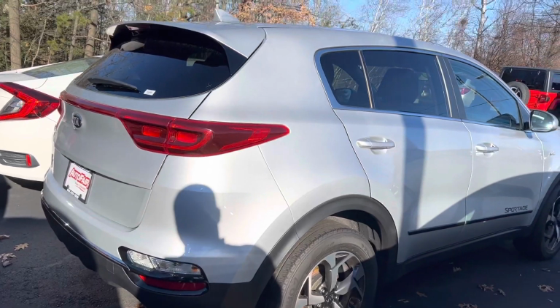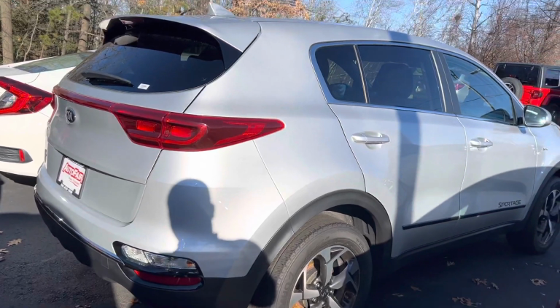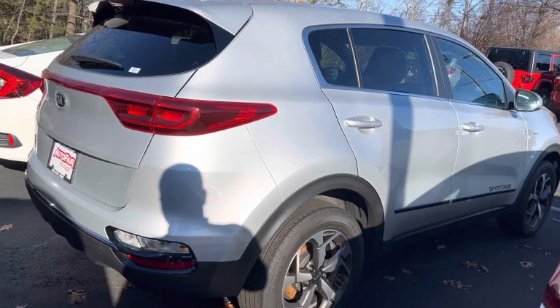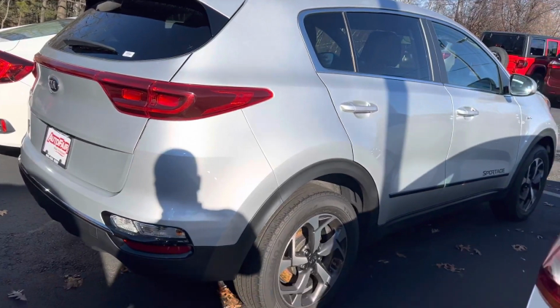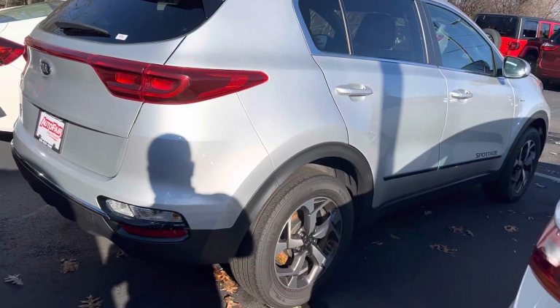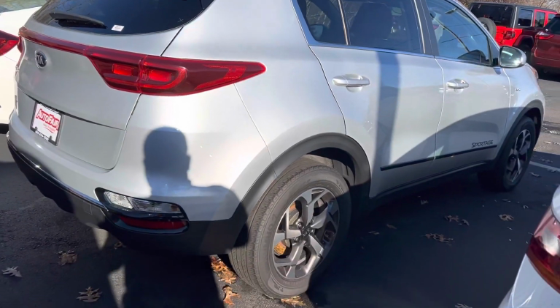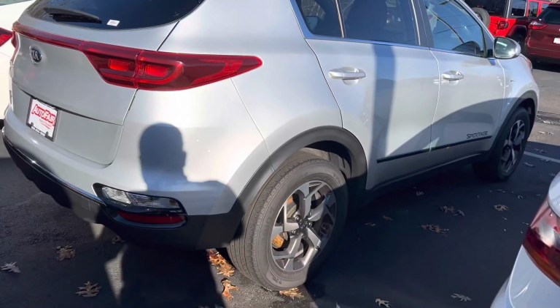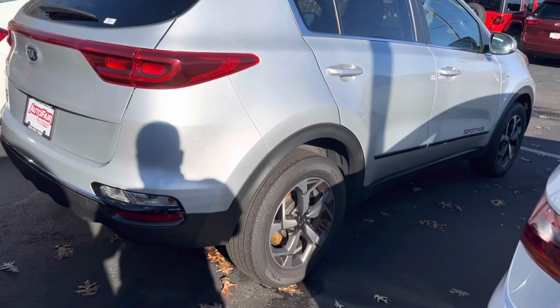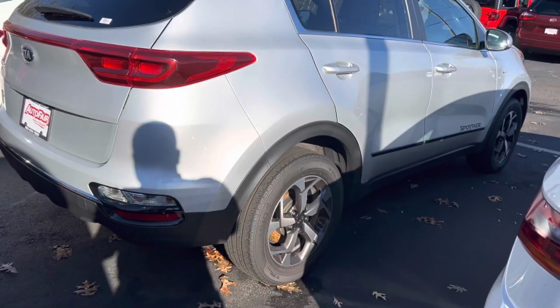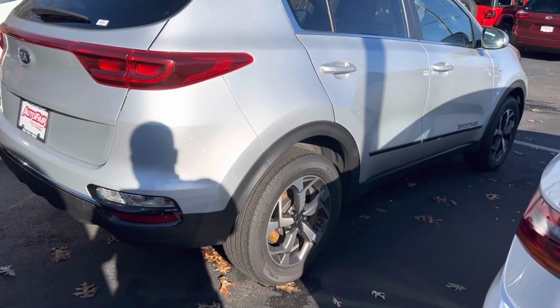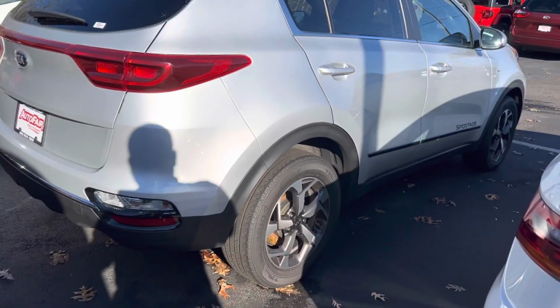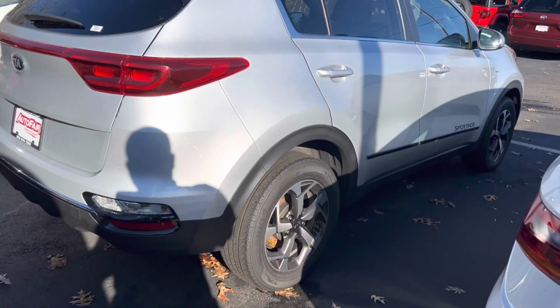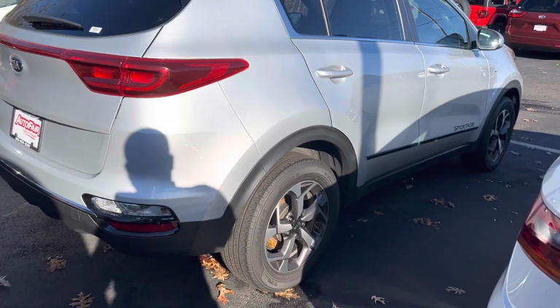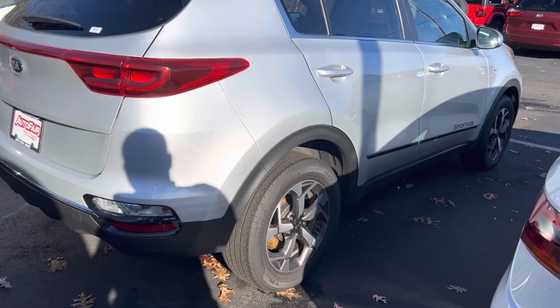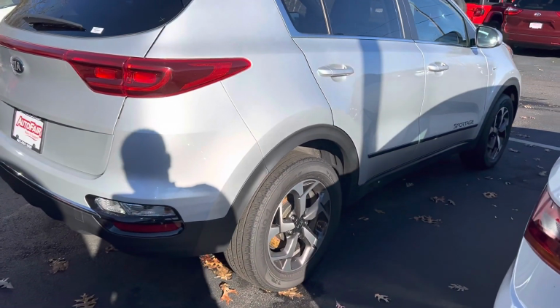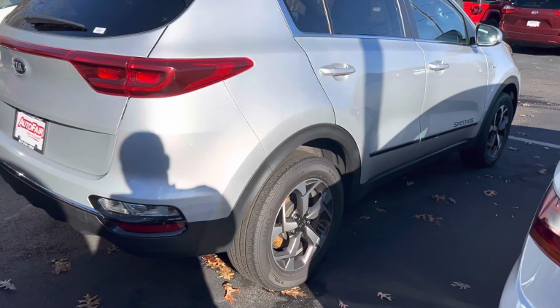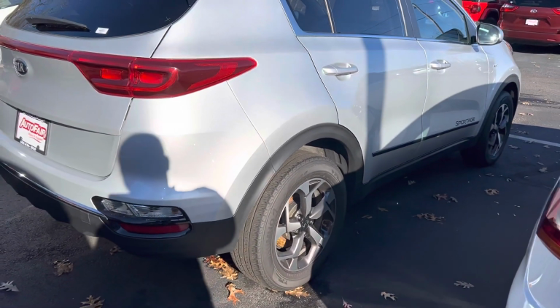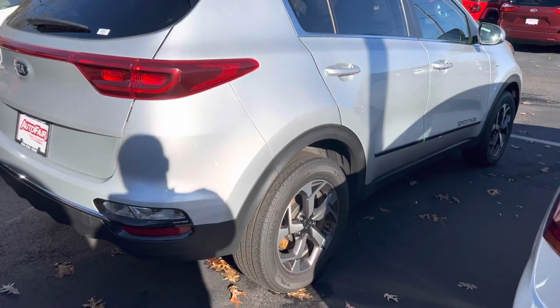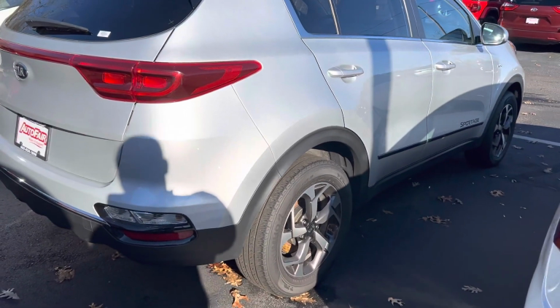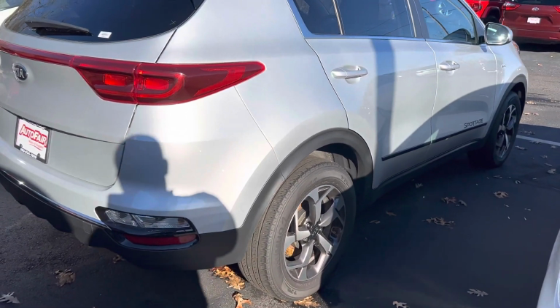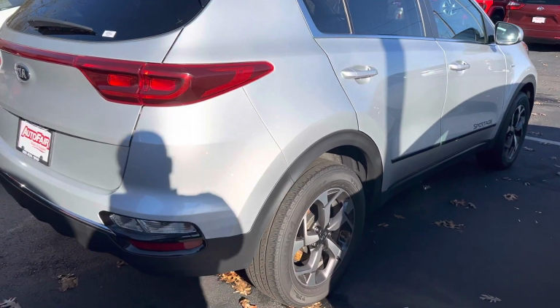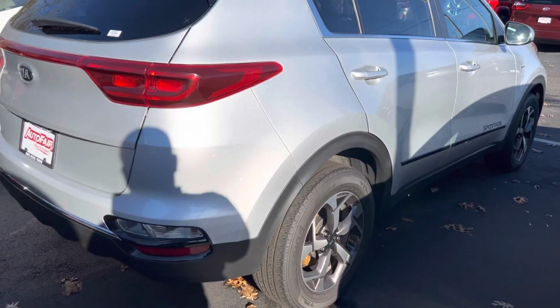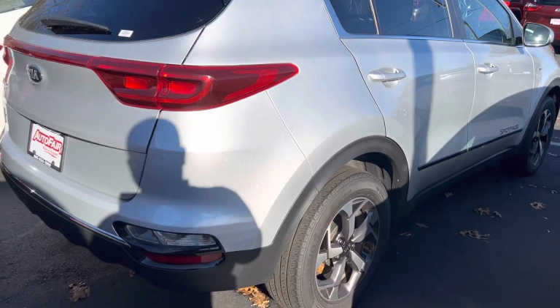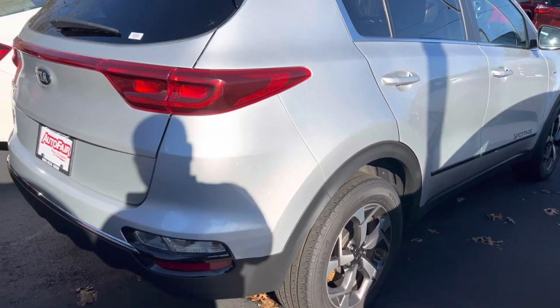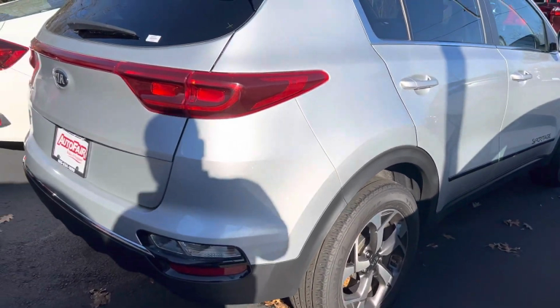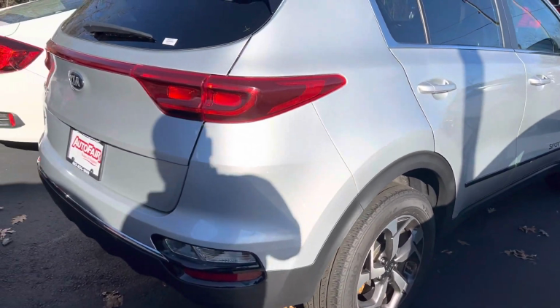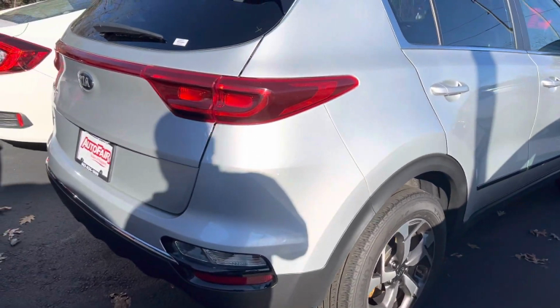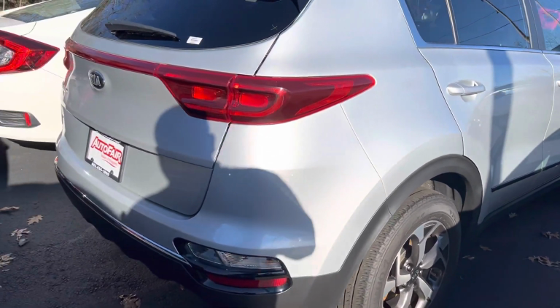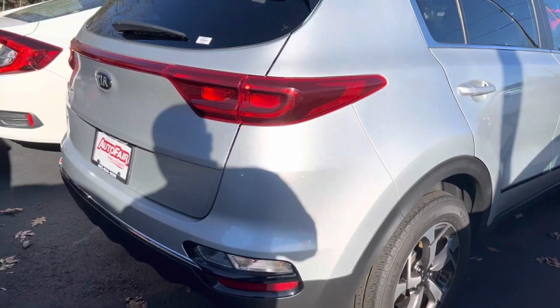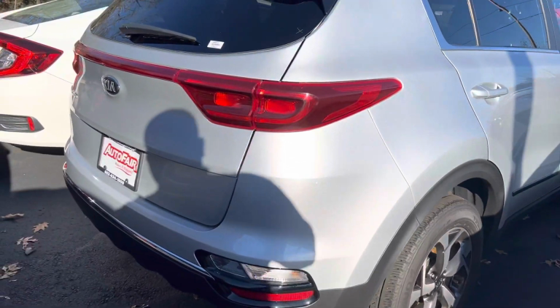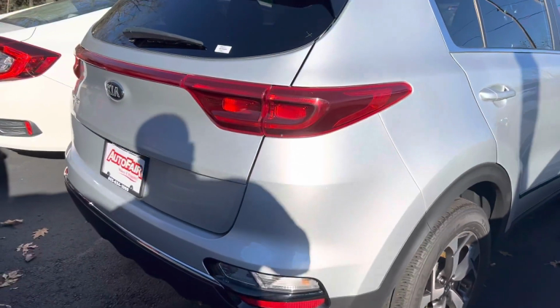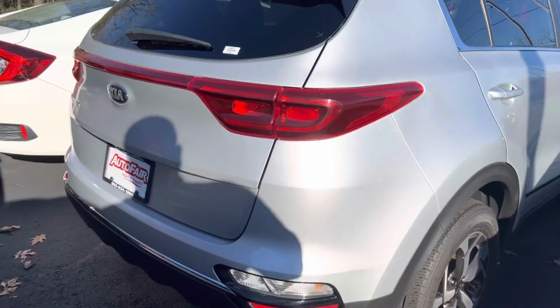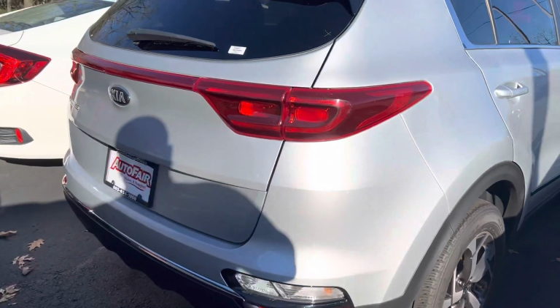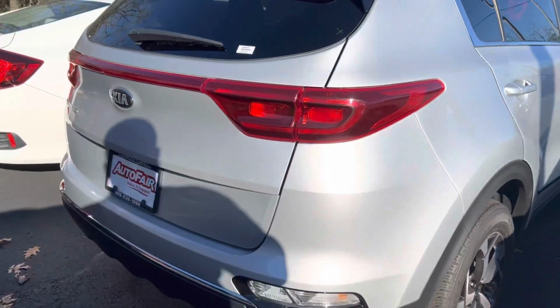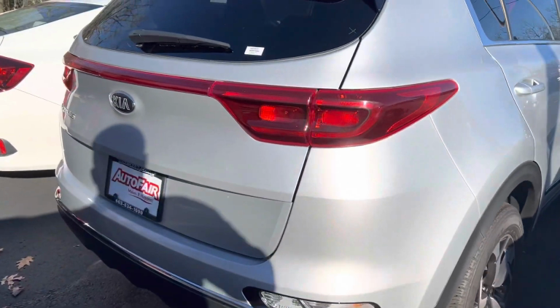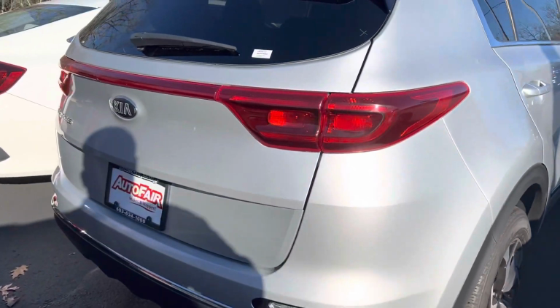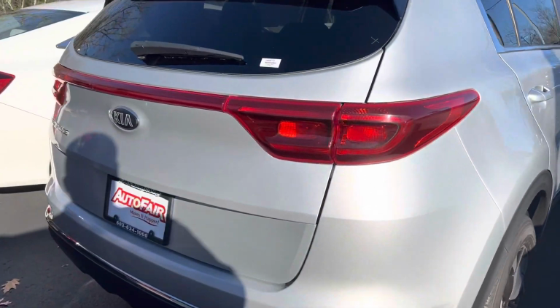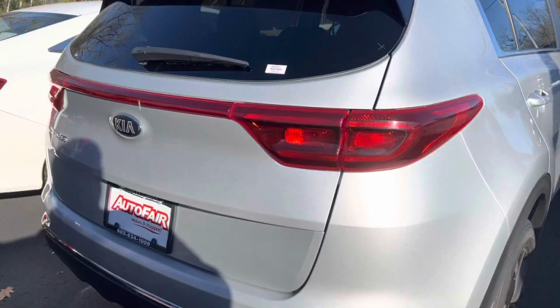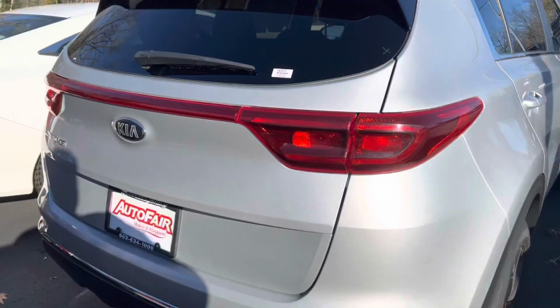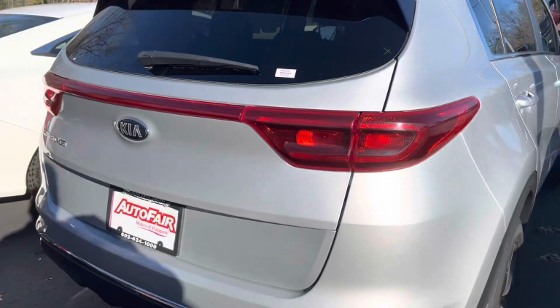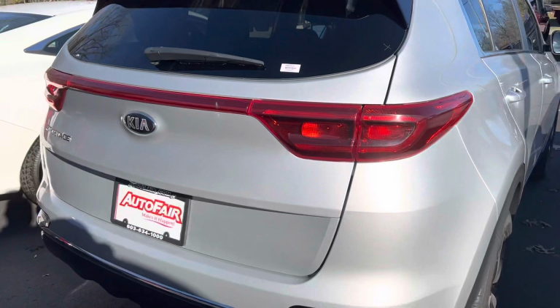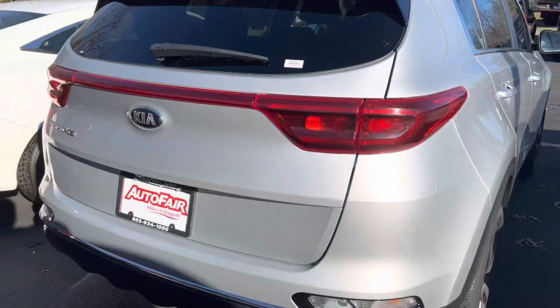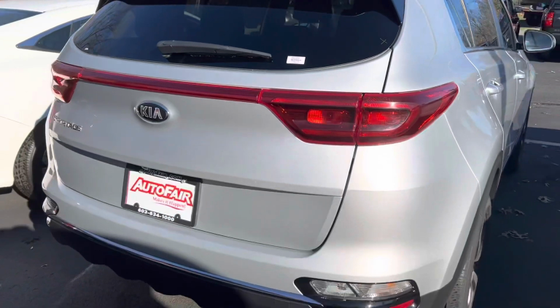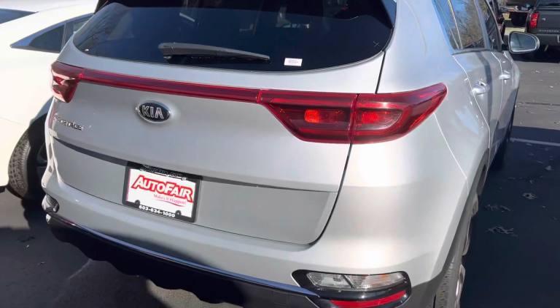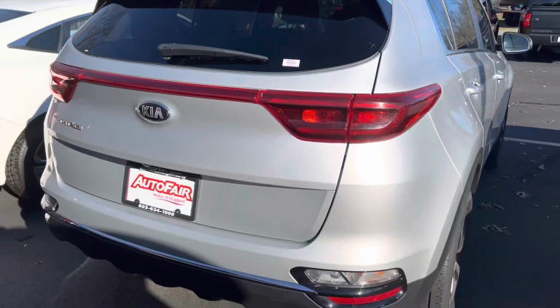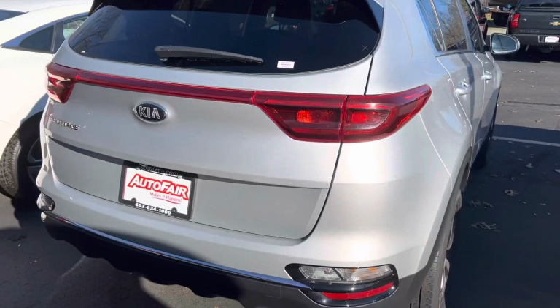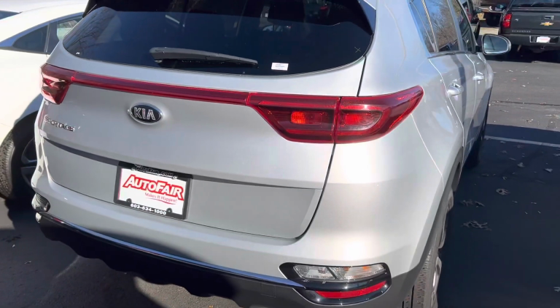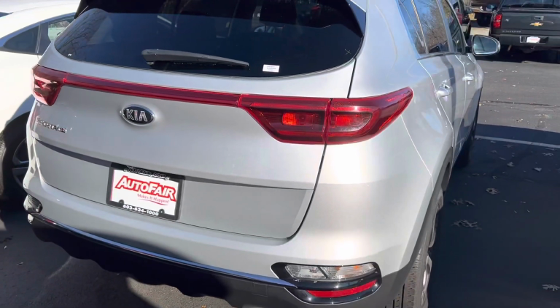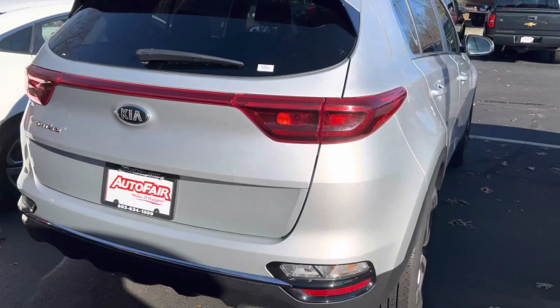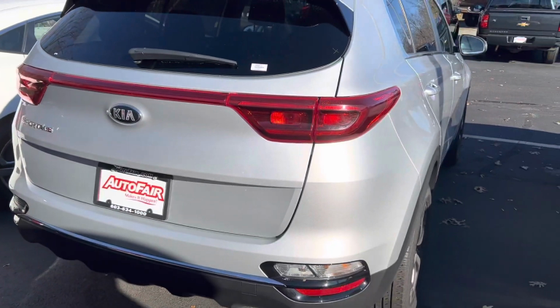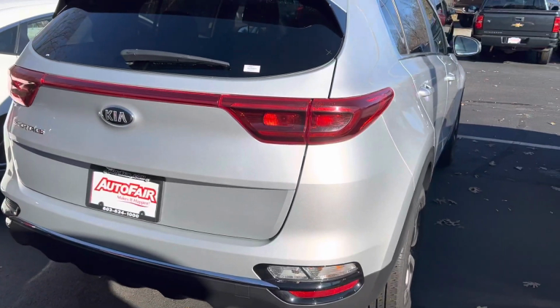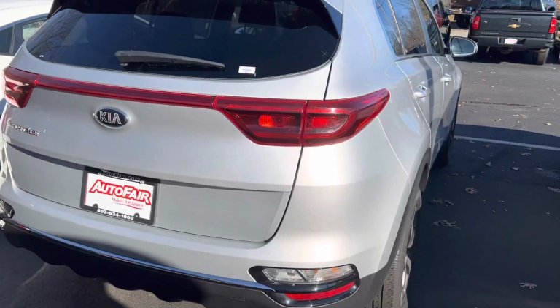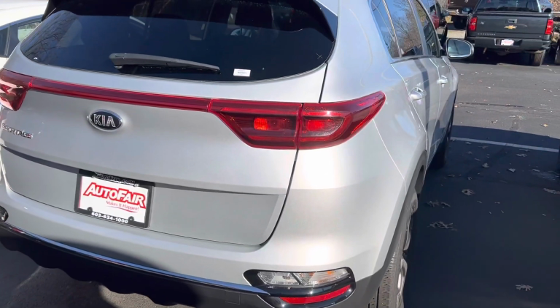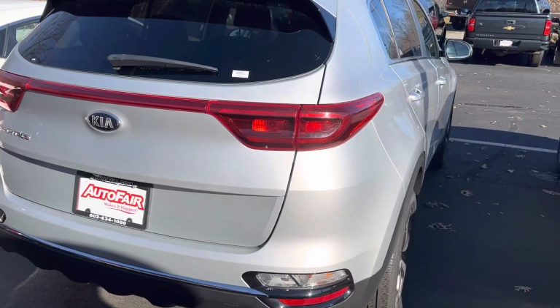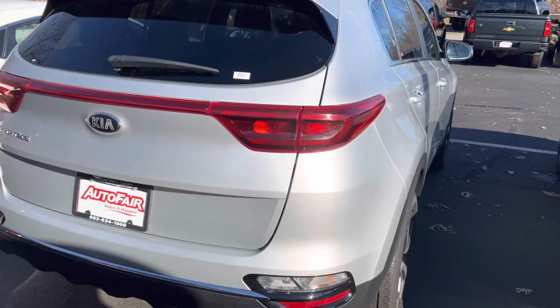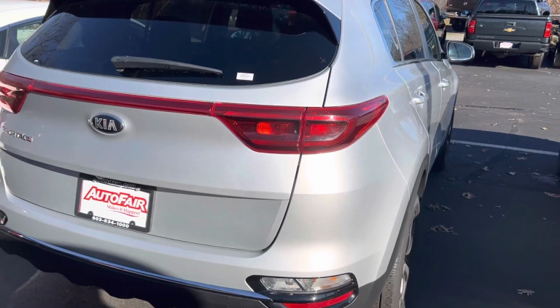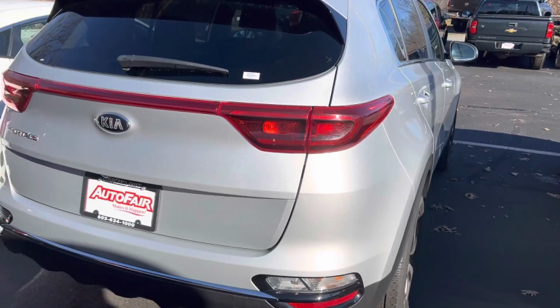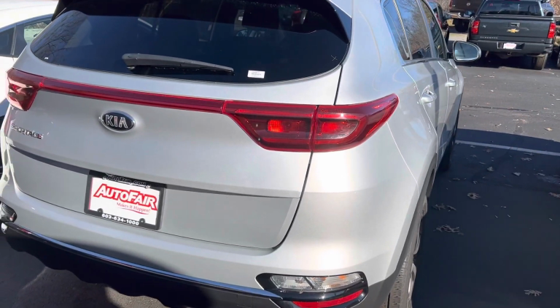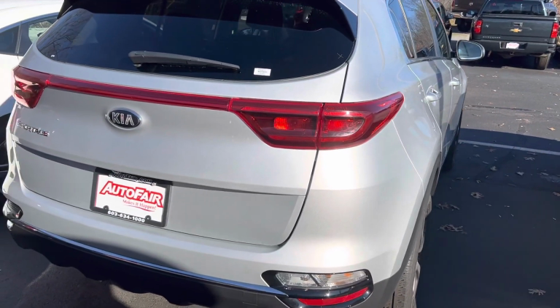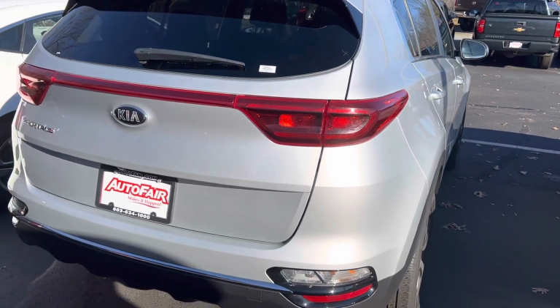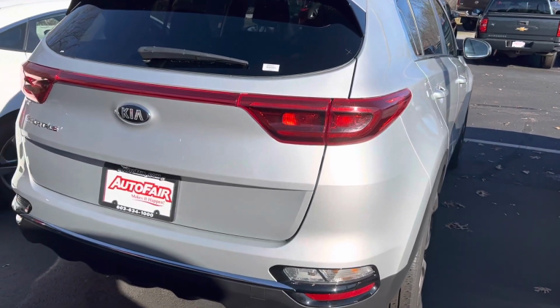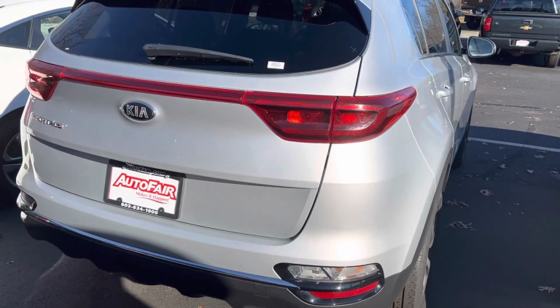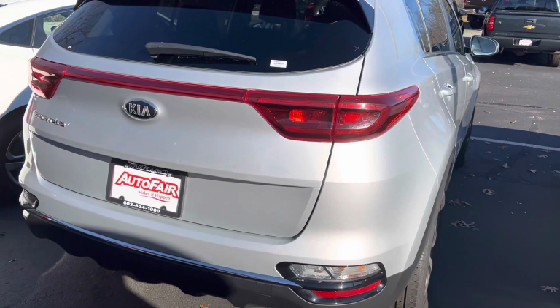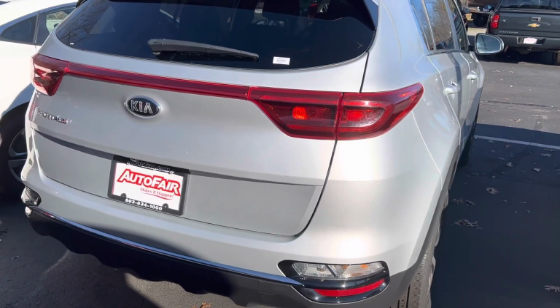Hello Natasha, Zach here from Auto Fair Honda in Manchester with a walk-around video on this 2020 Kia Sportage you're interested in.